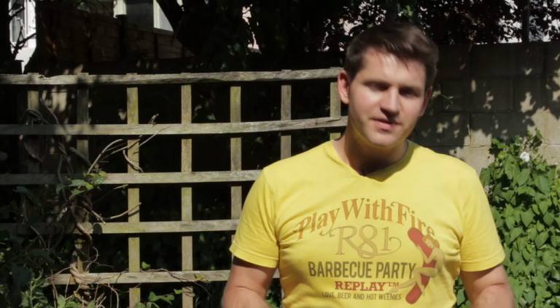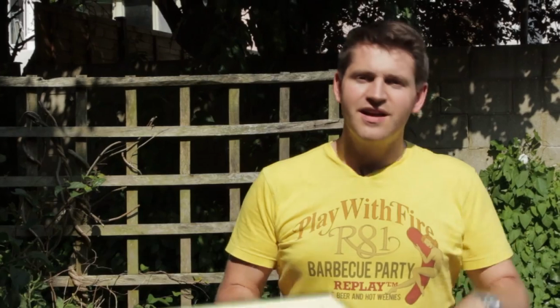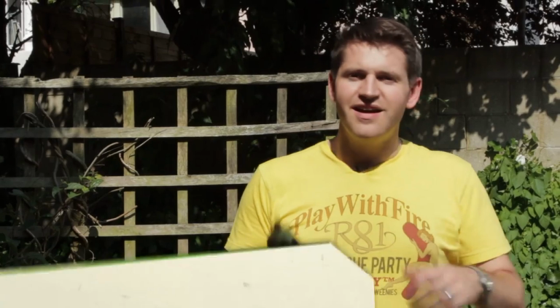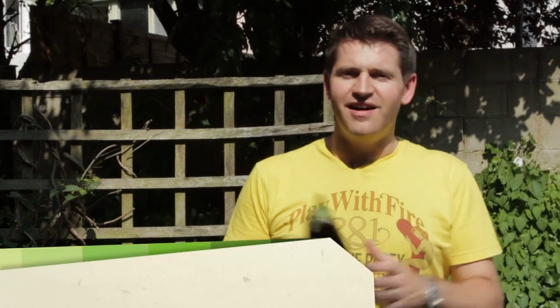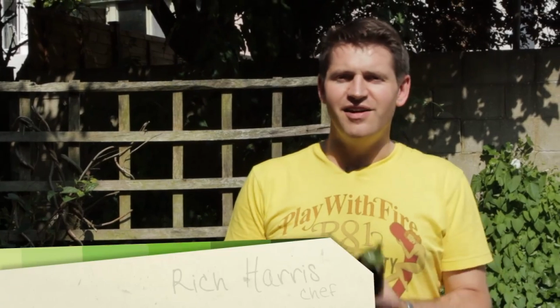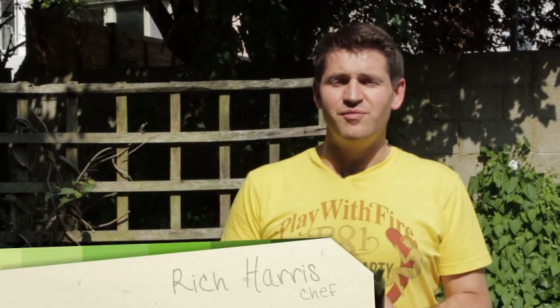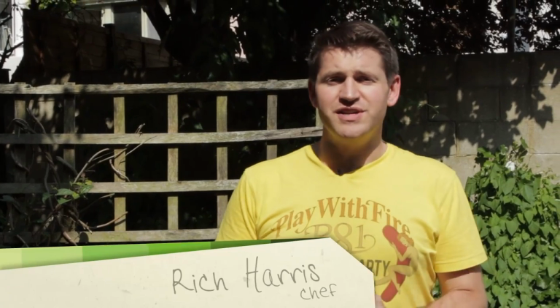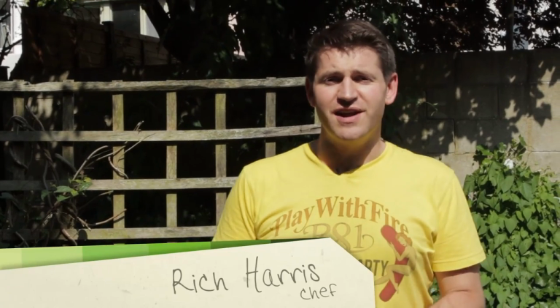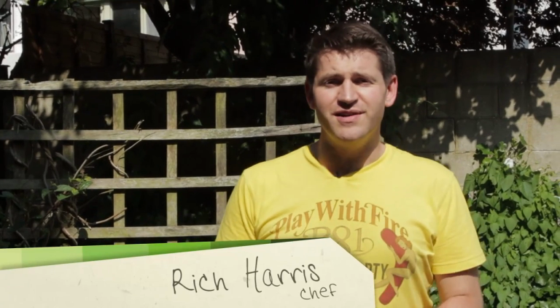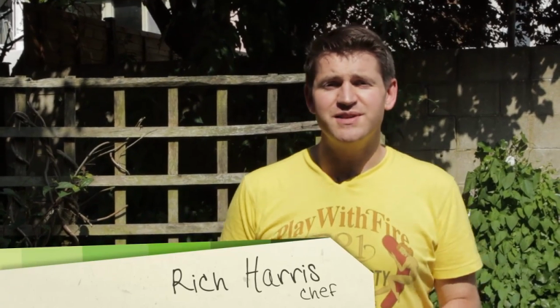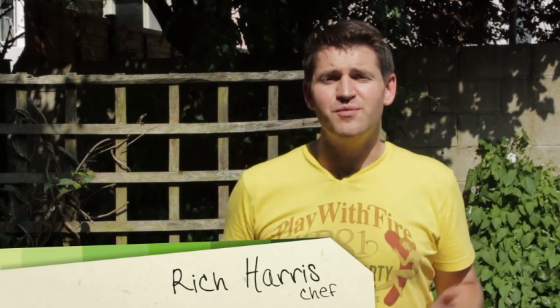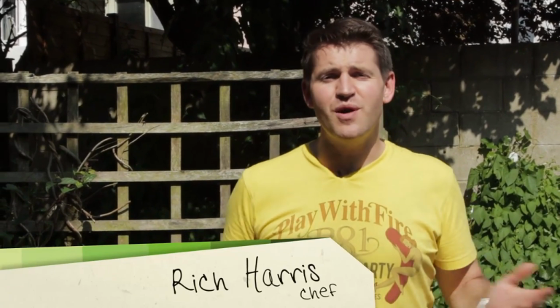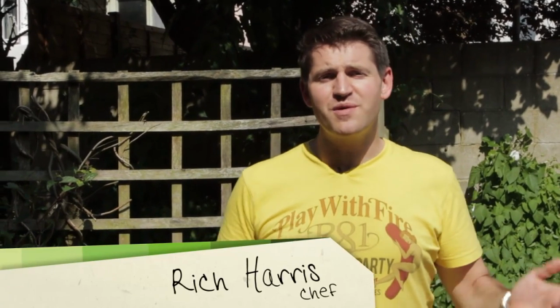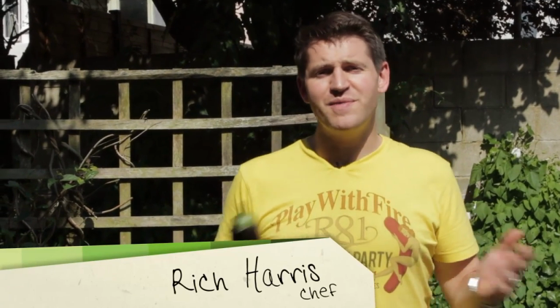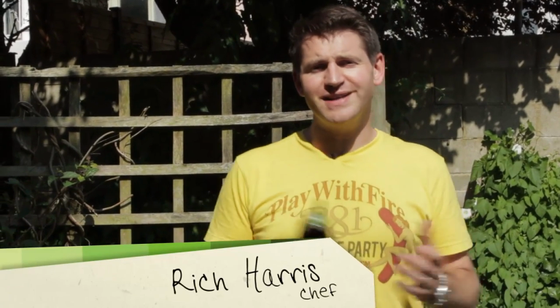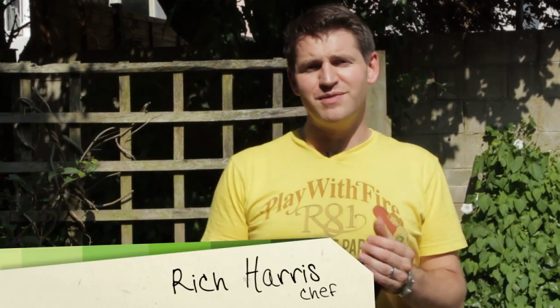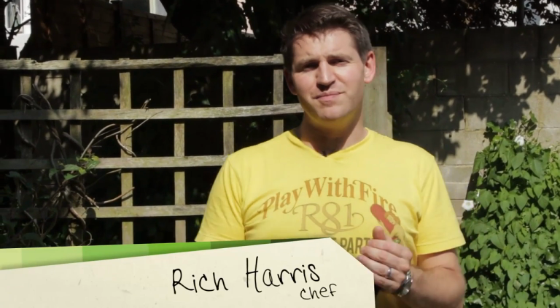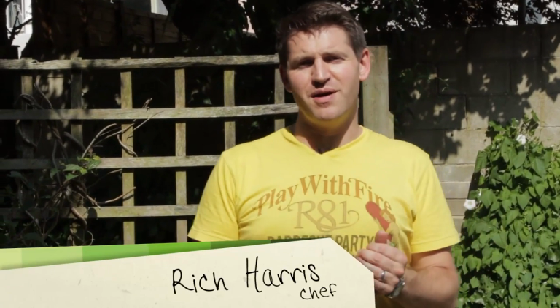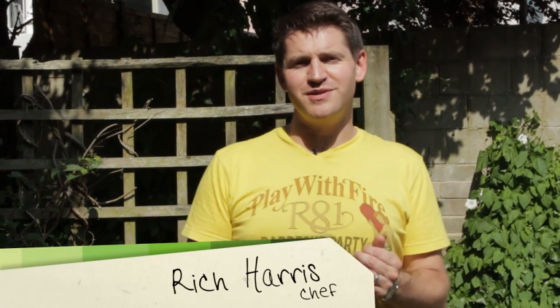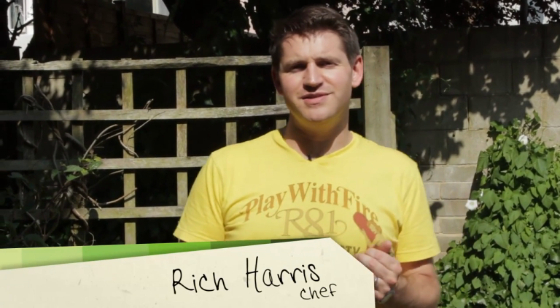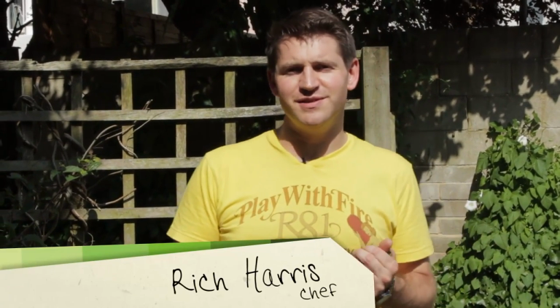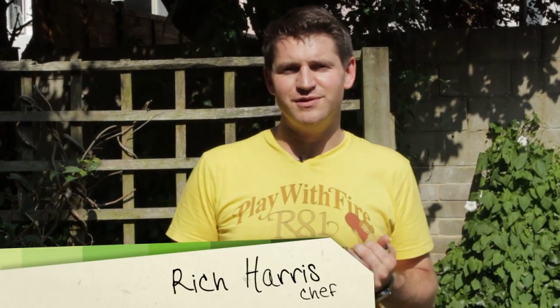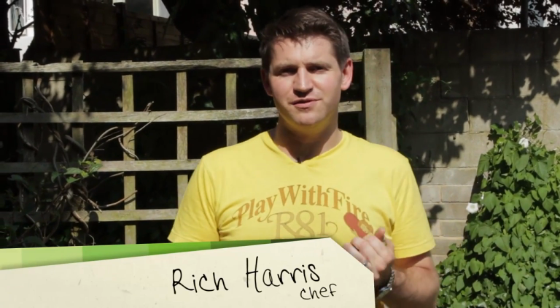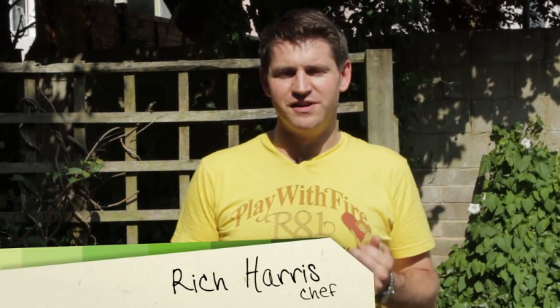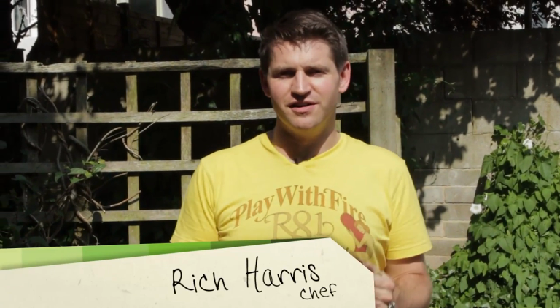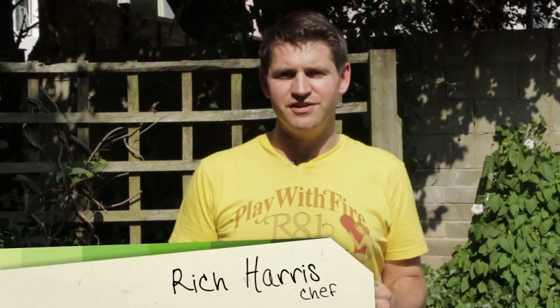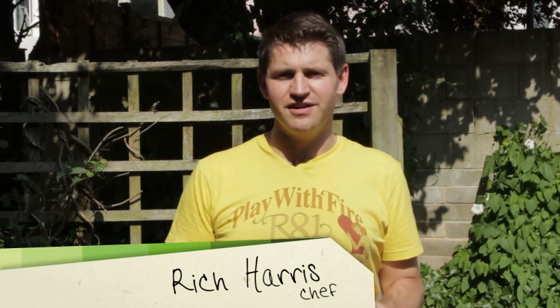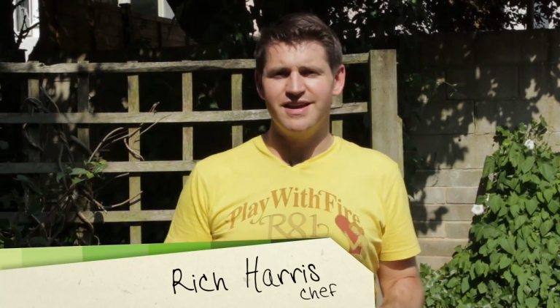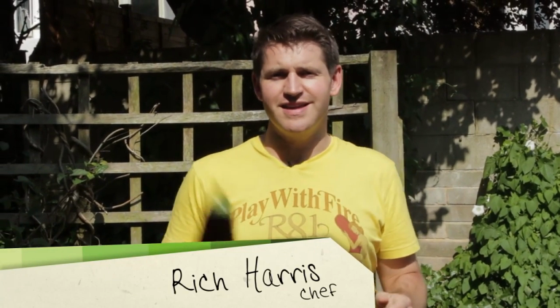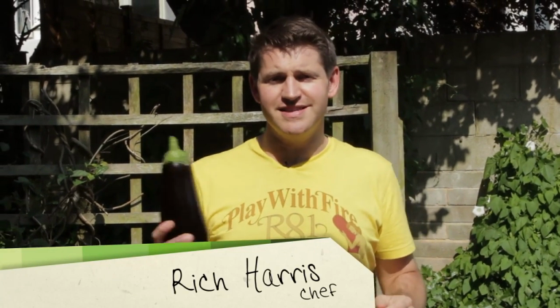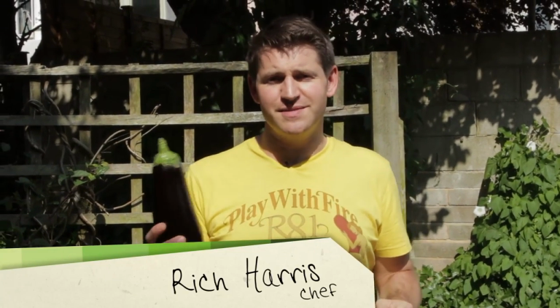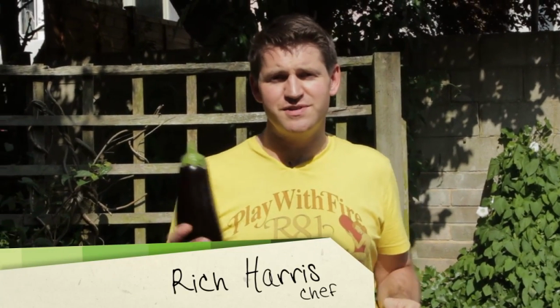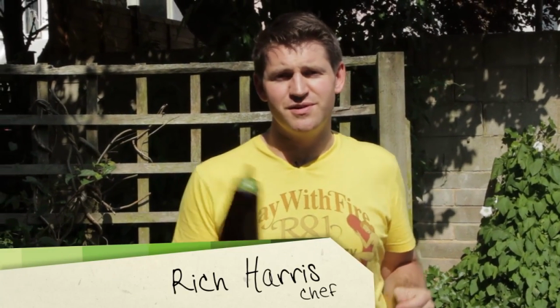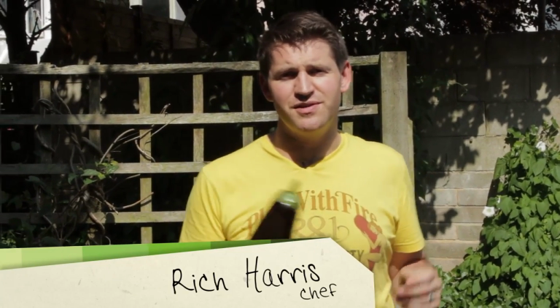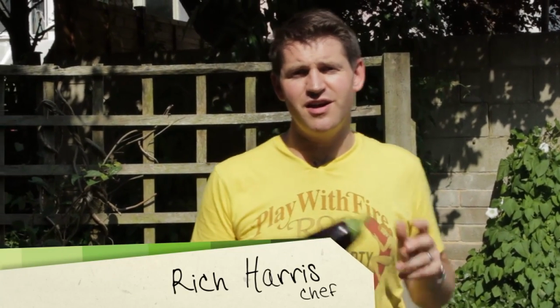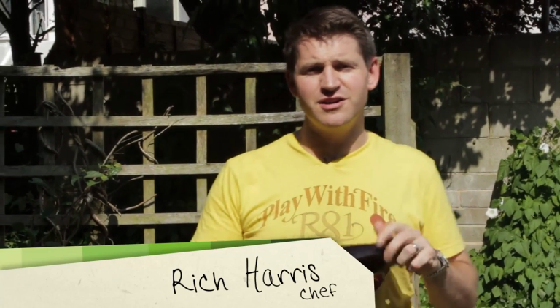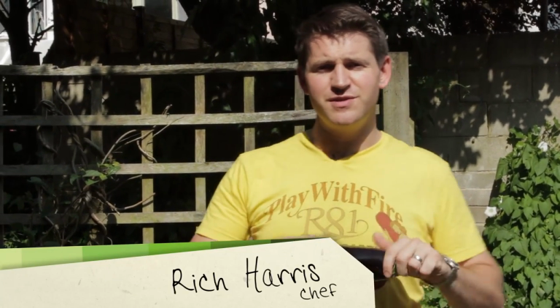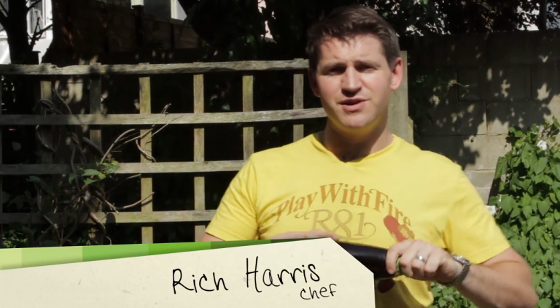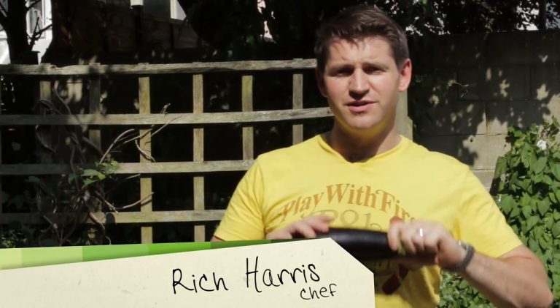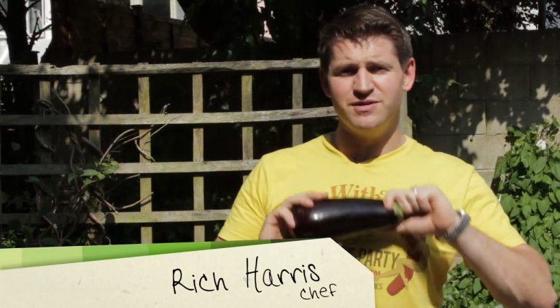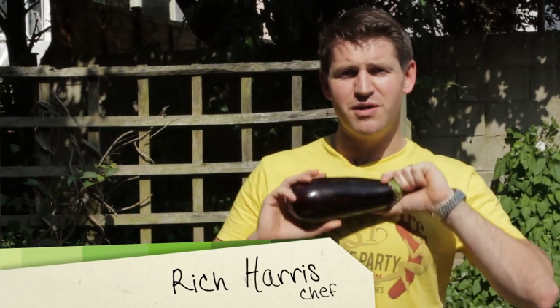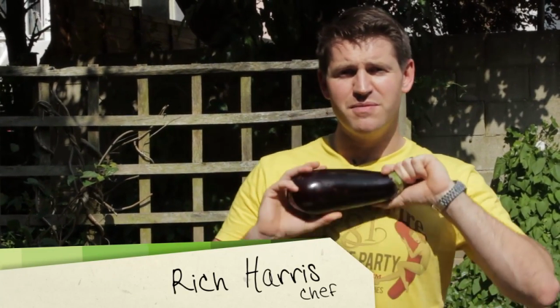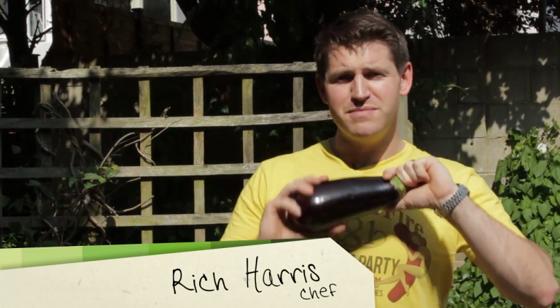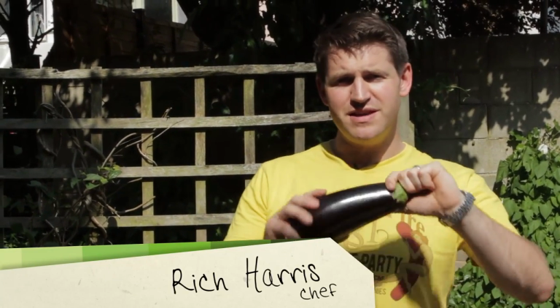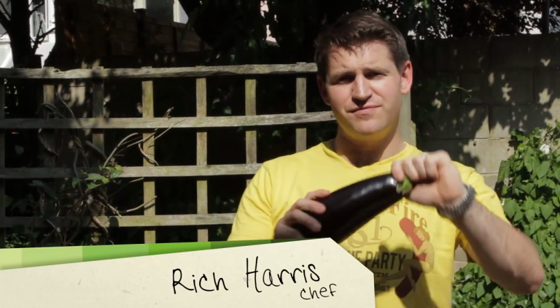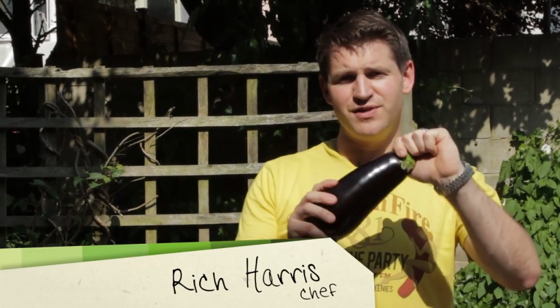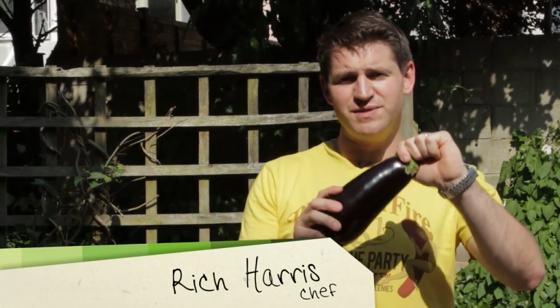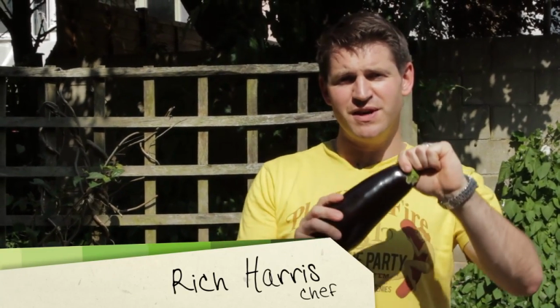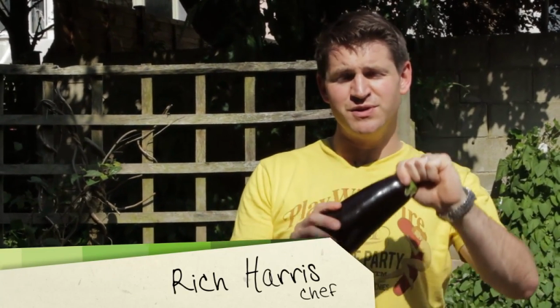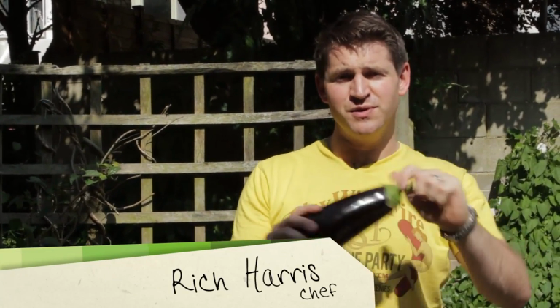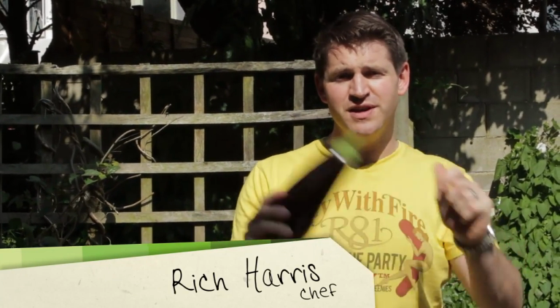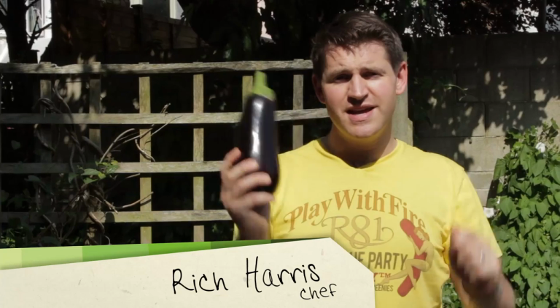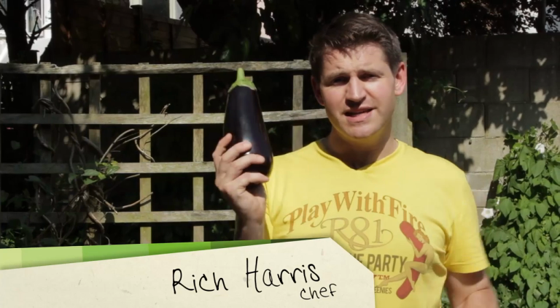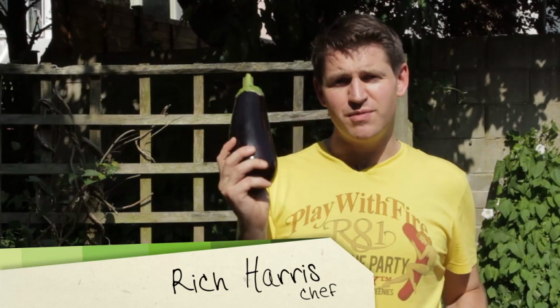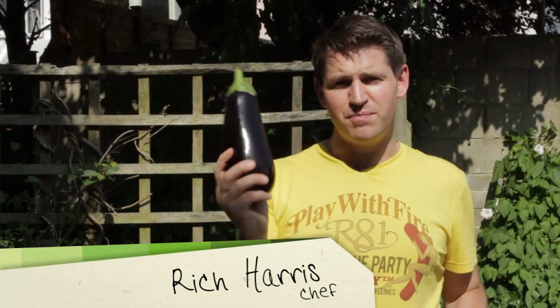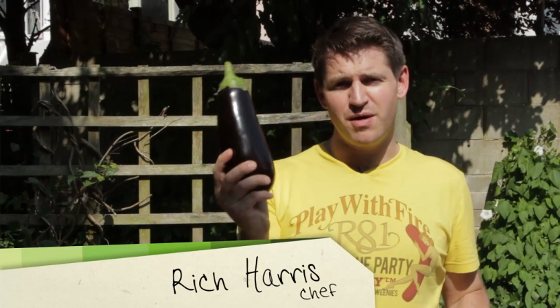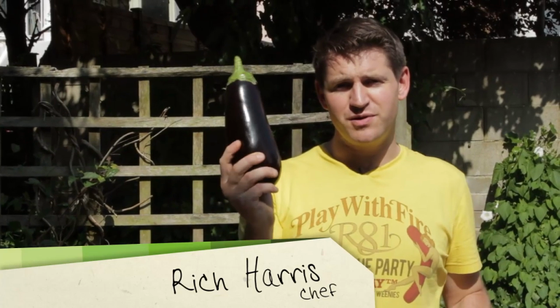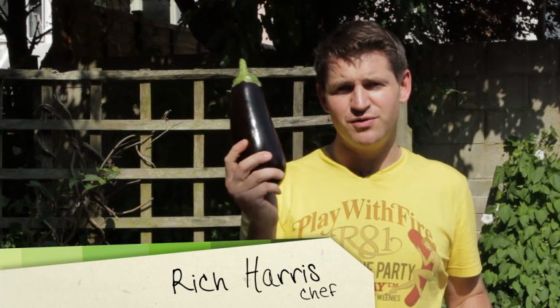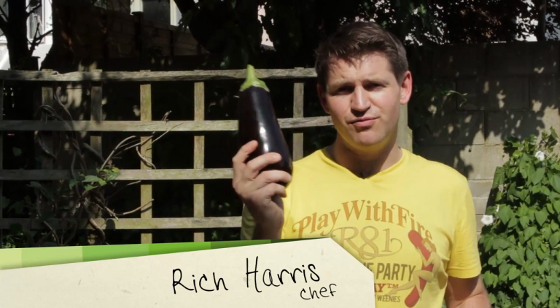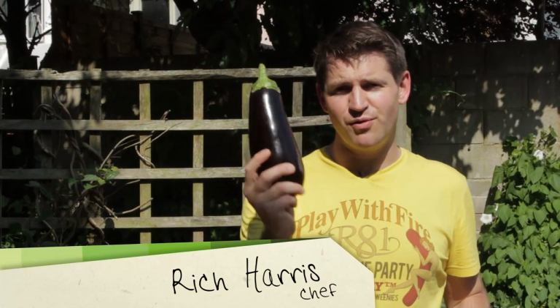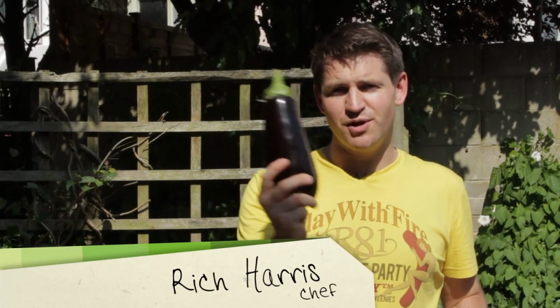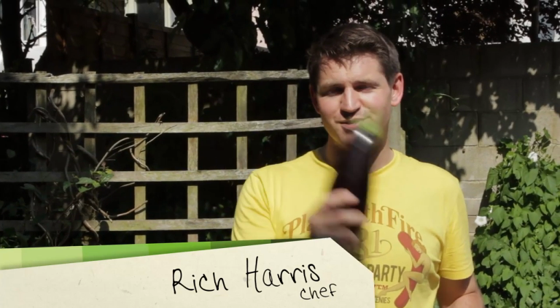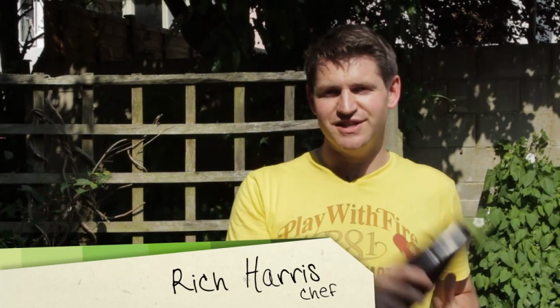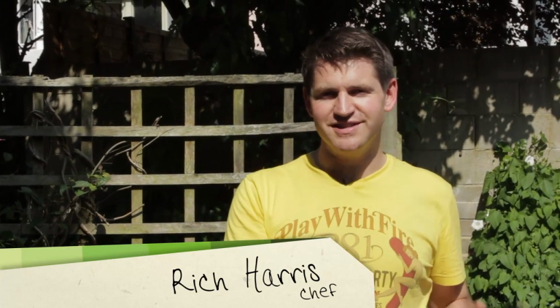Hi, I'm Rich Harris and welcome back to my BBQ series for Videojug. In this episode I'm going to be showing you my meat-free special — it's my BBQ rolled aubergines.